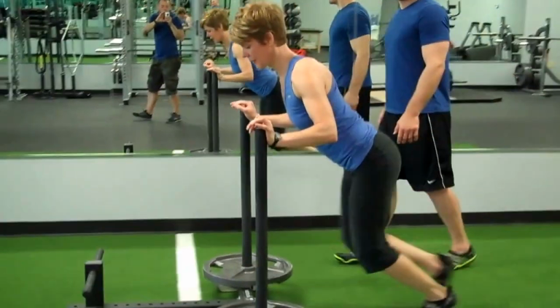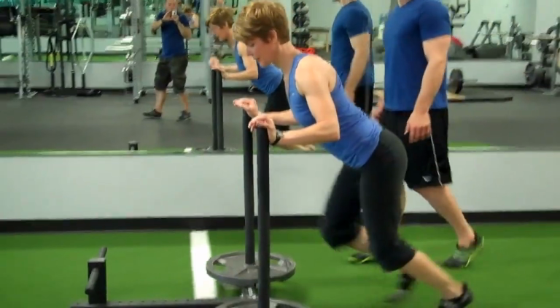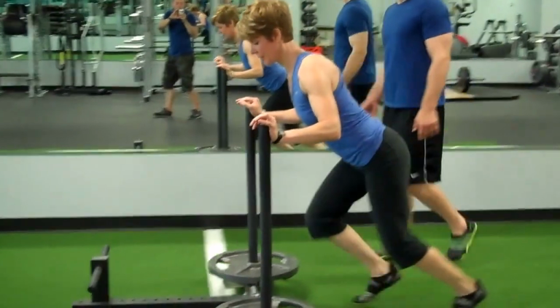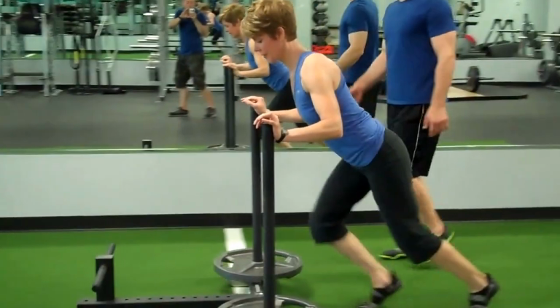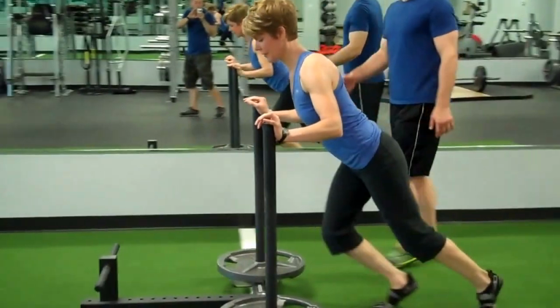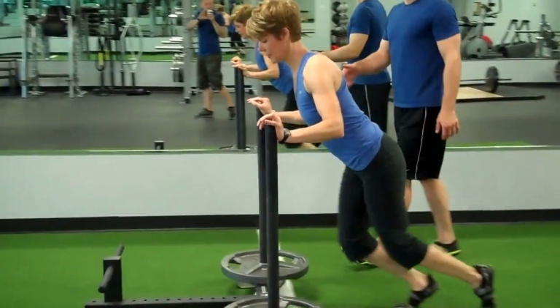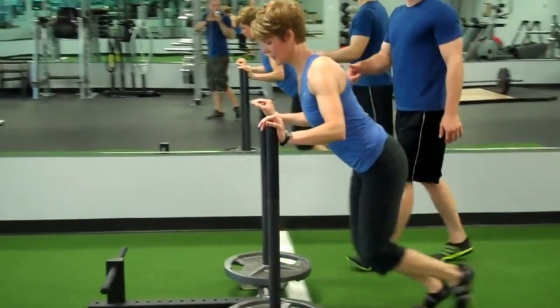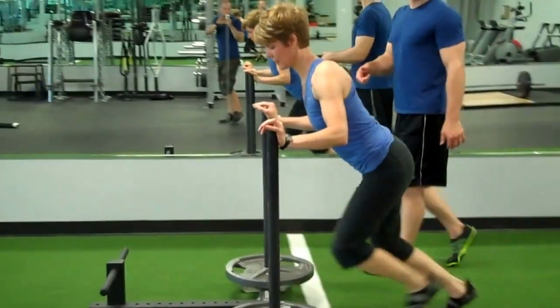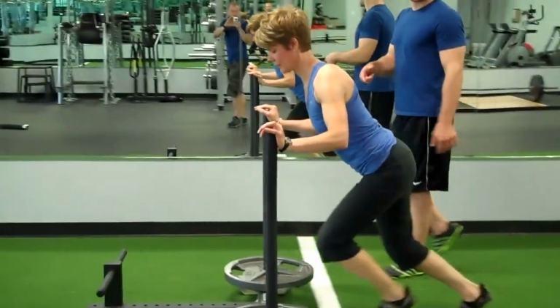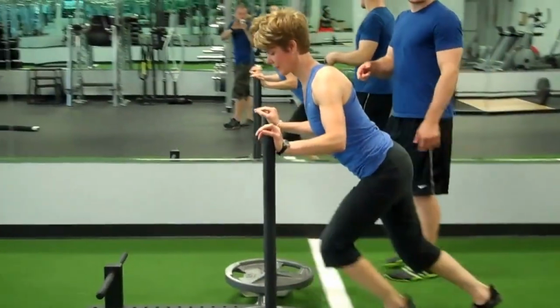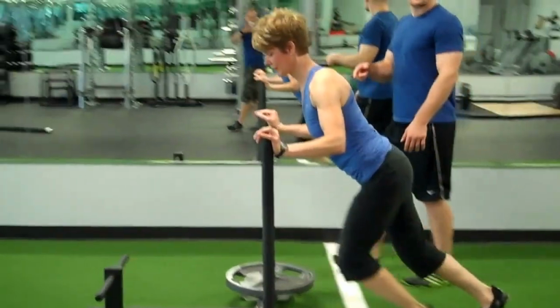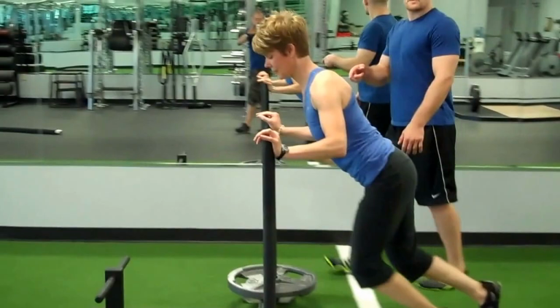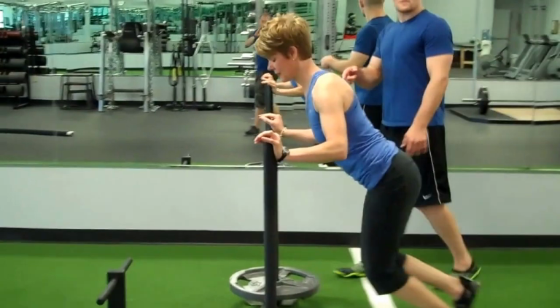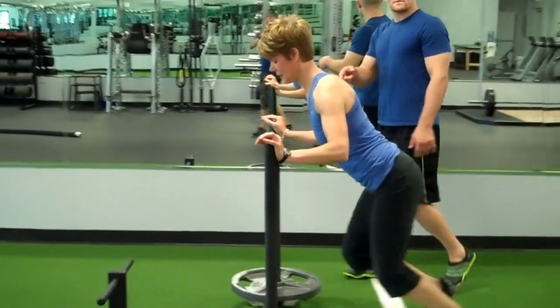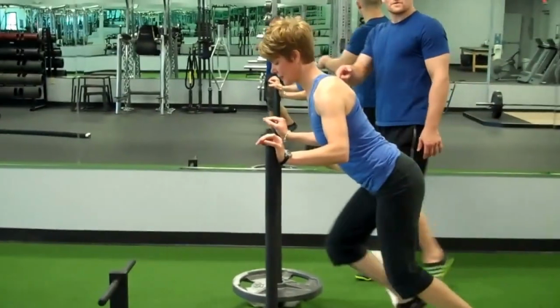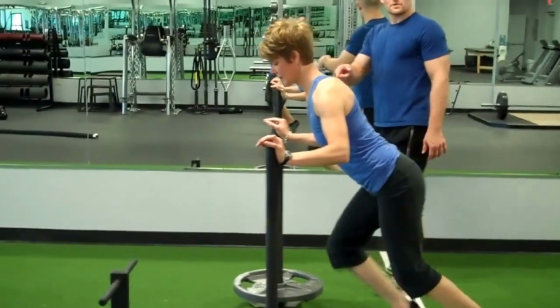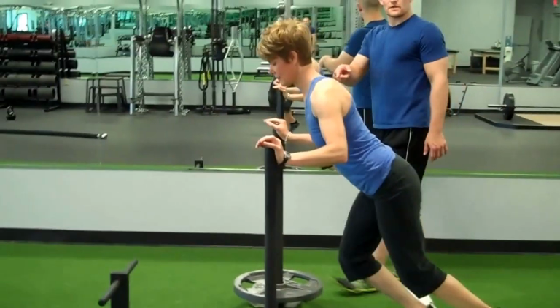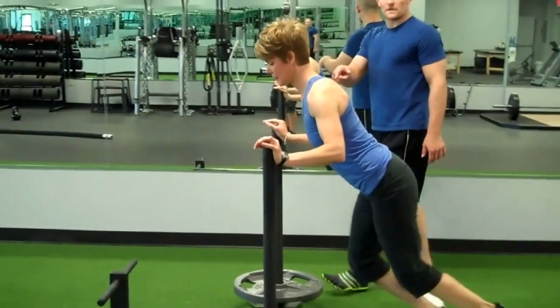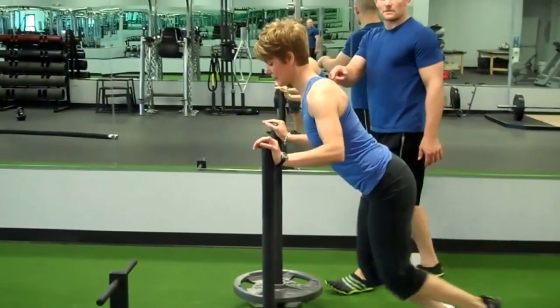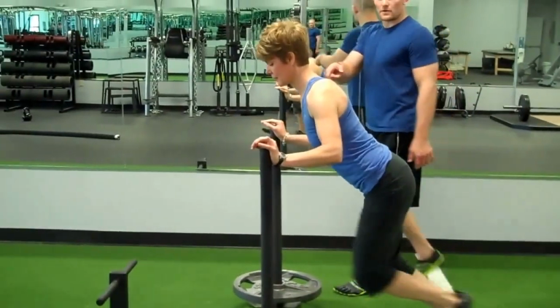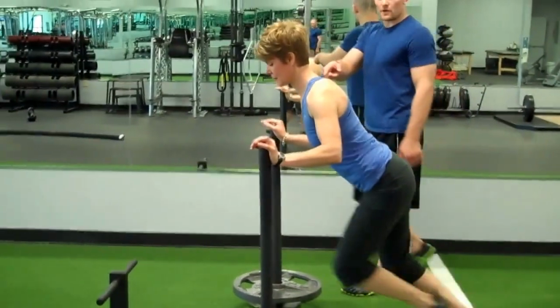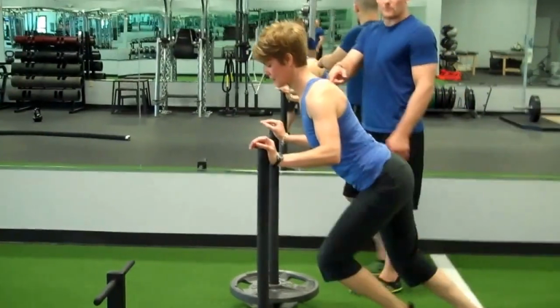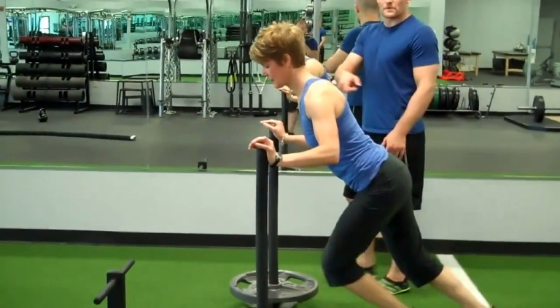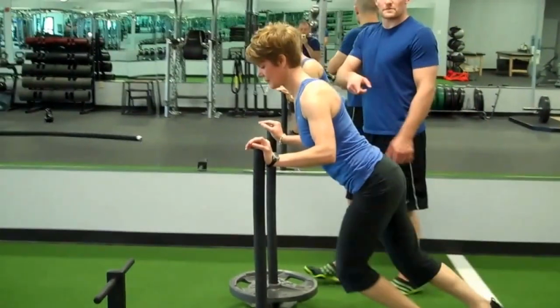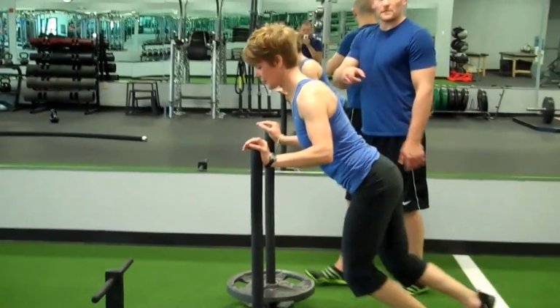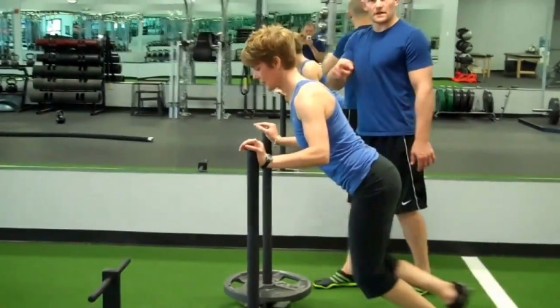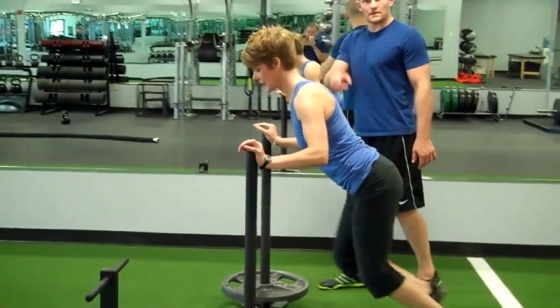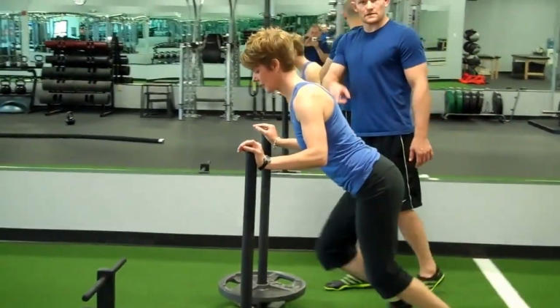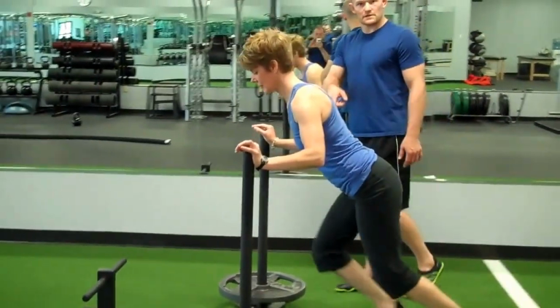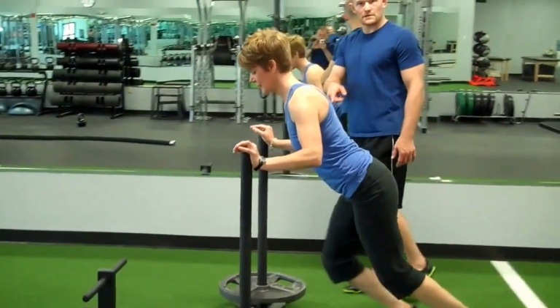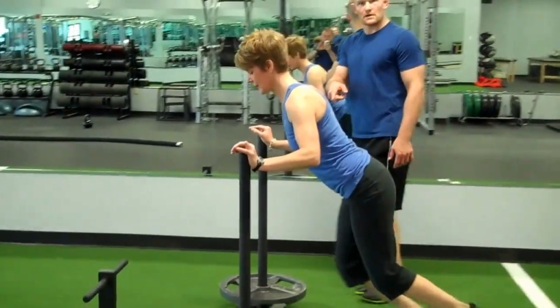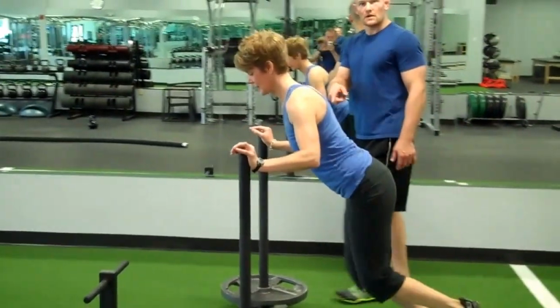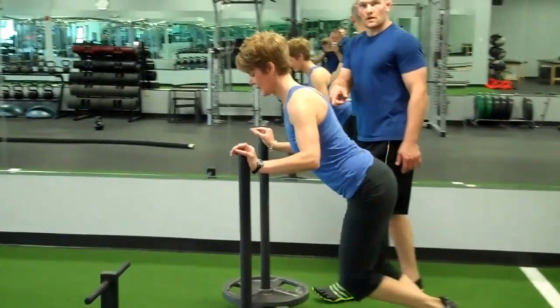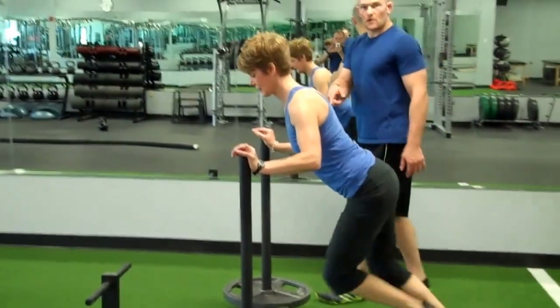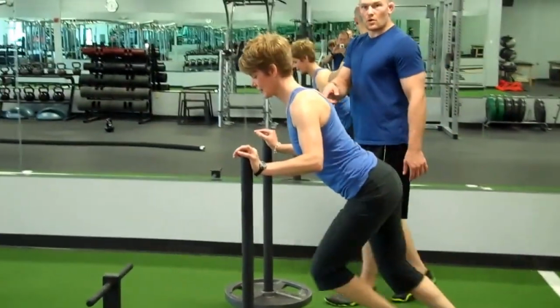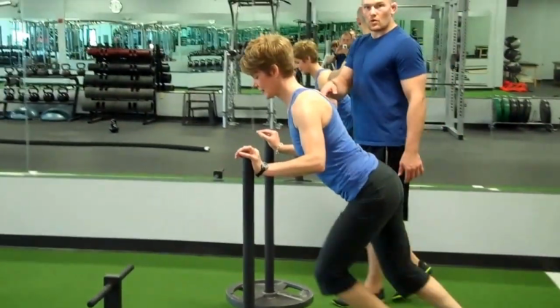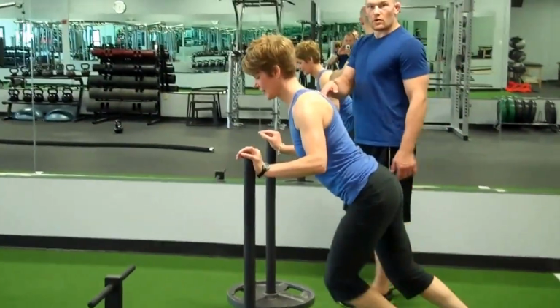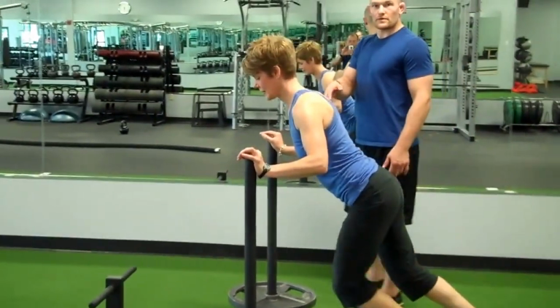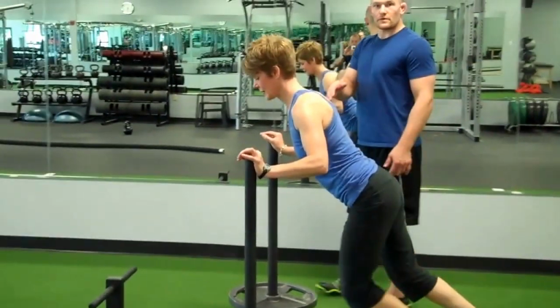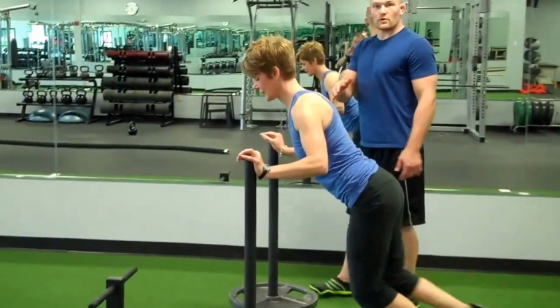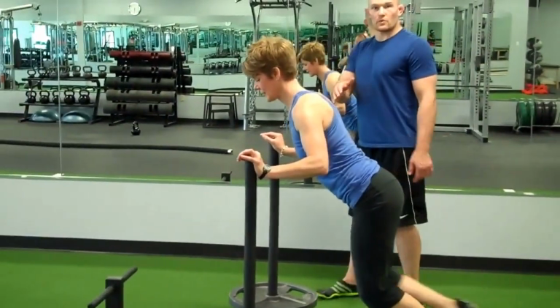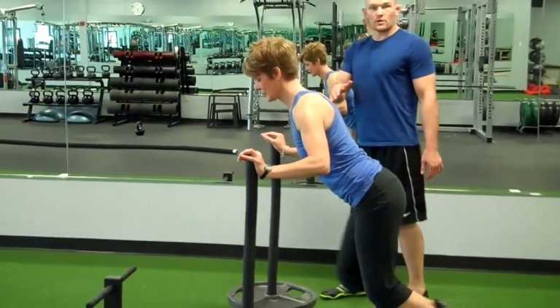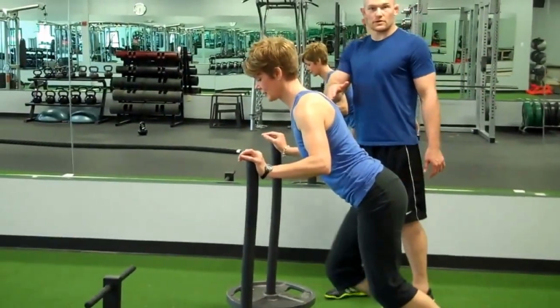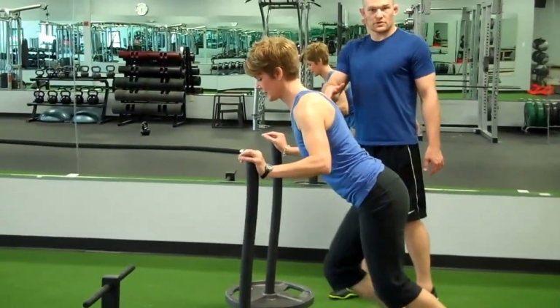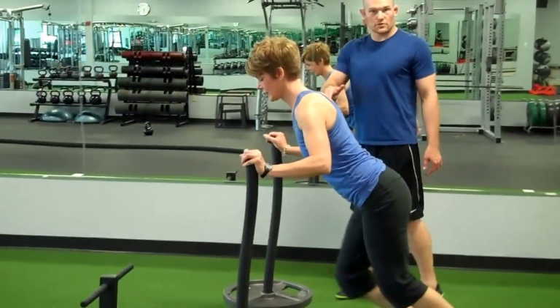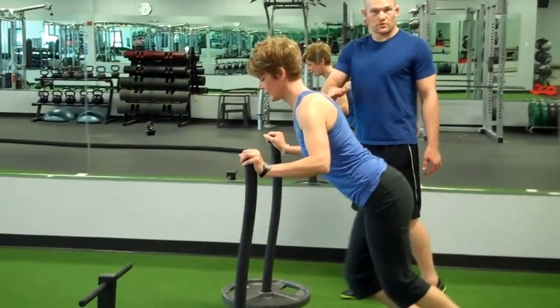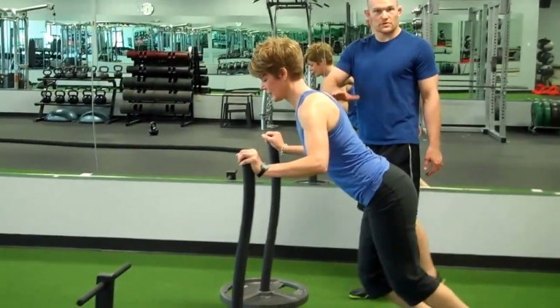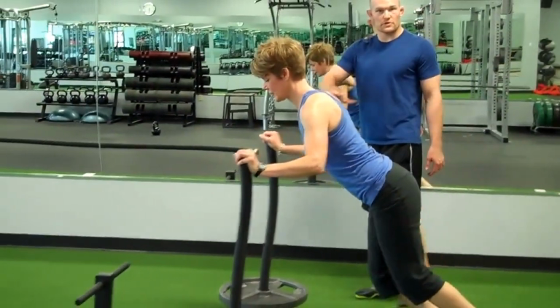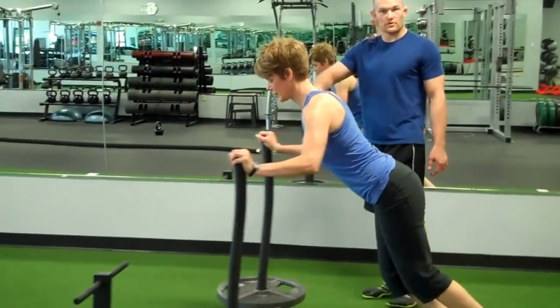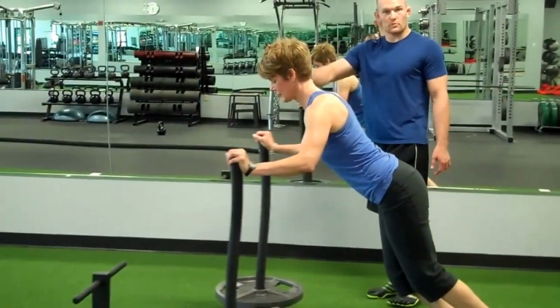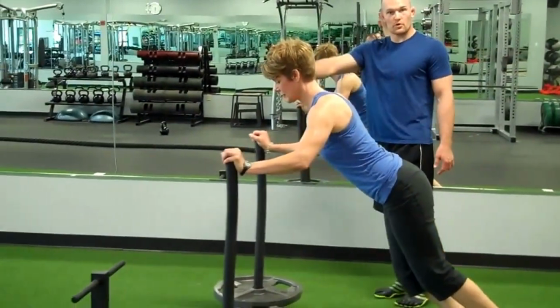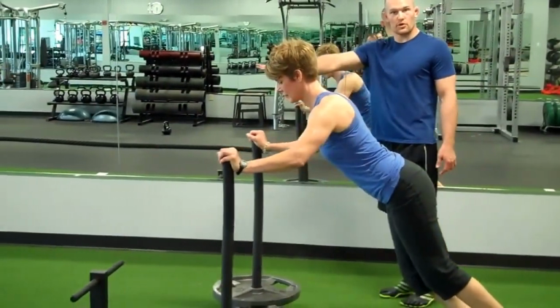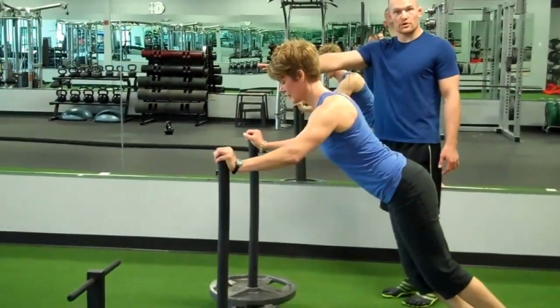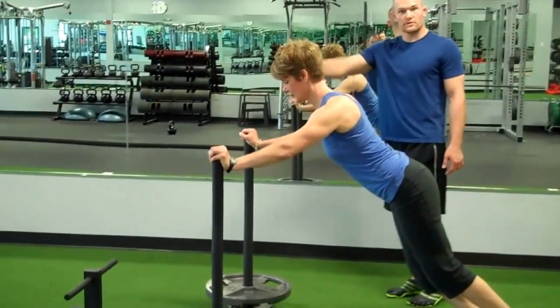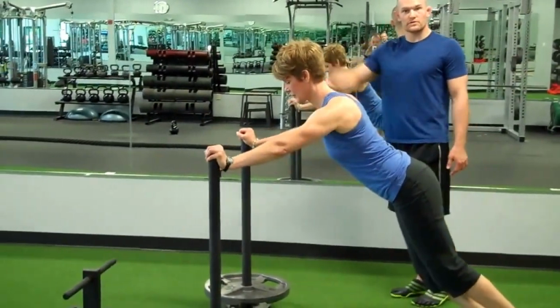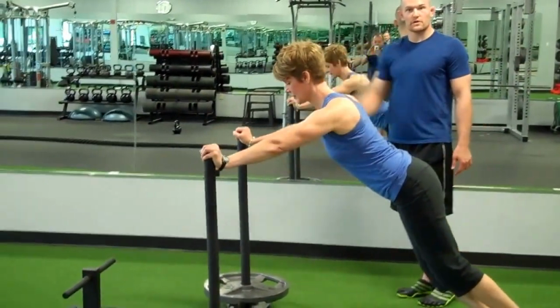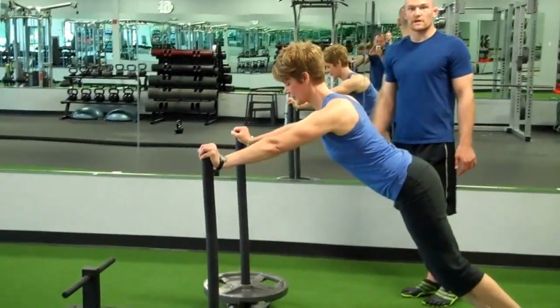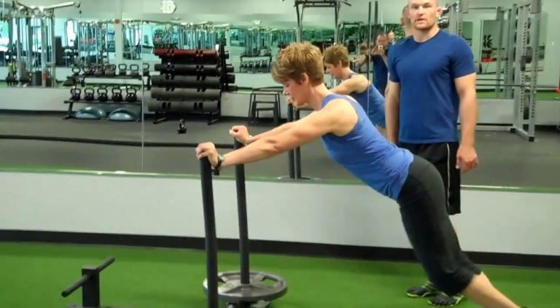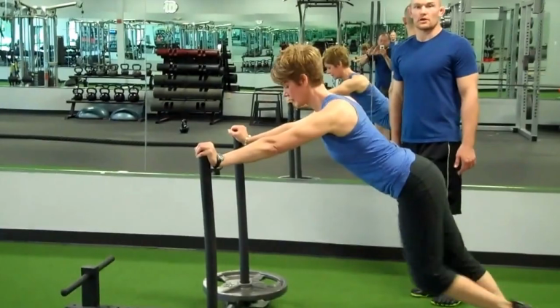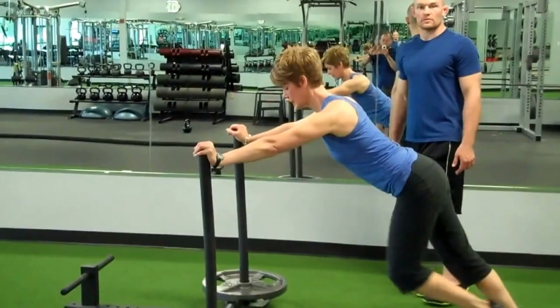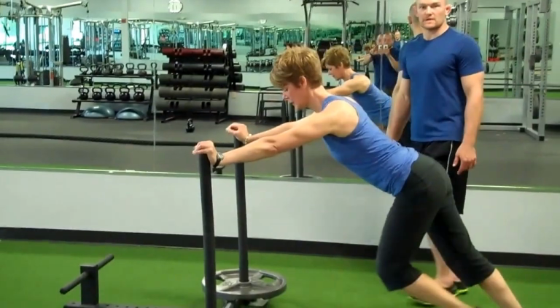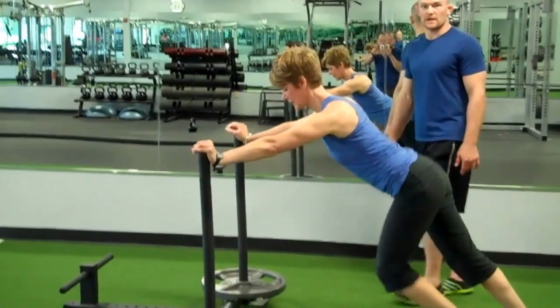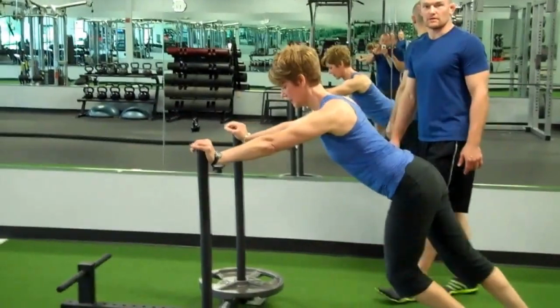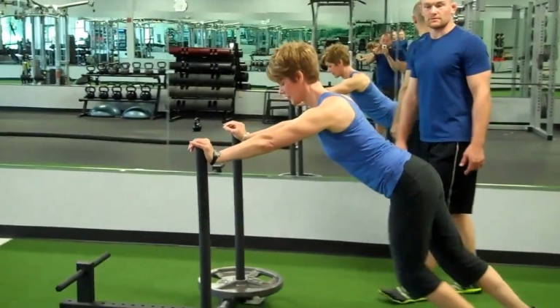If you have any shoulder problems, you can keep your elbows bent, or if you want to work the shoulders a little more, you can straighten your arms out.